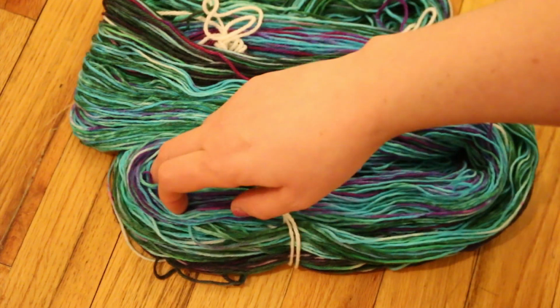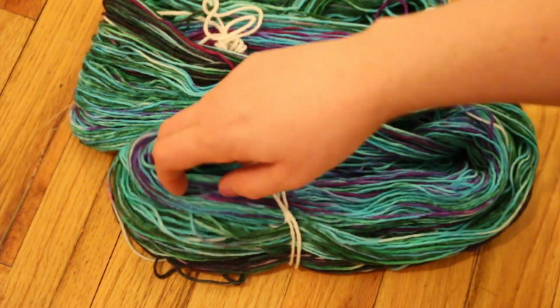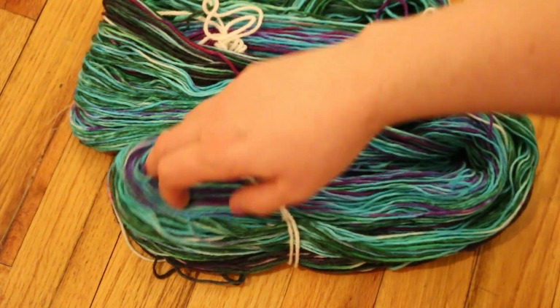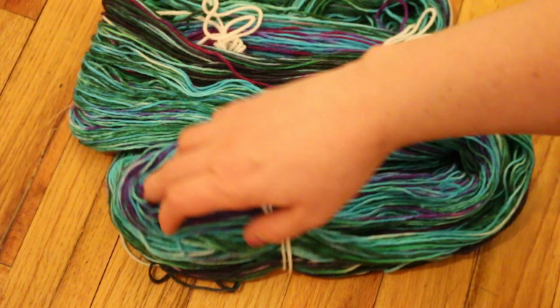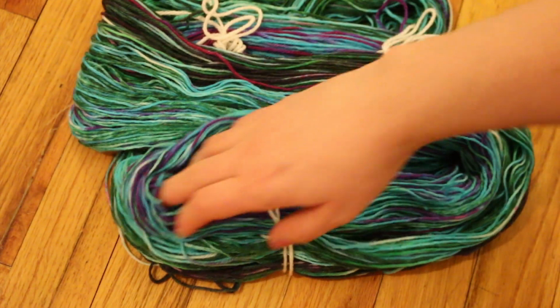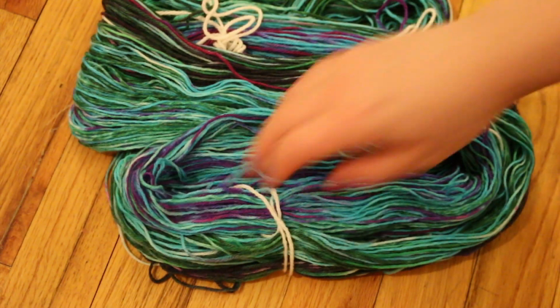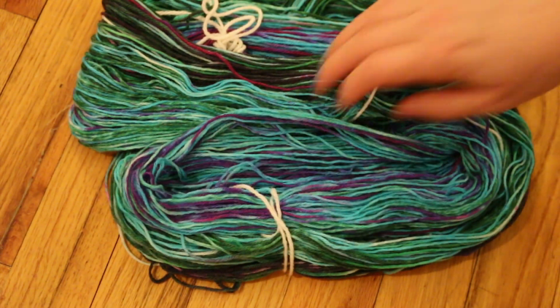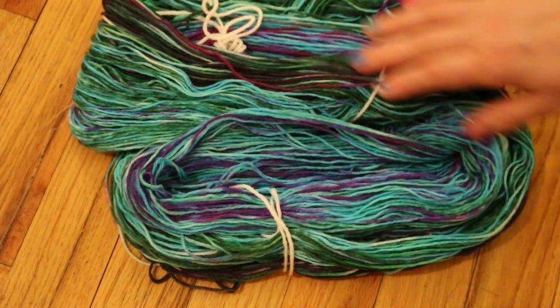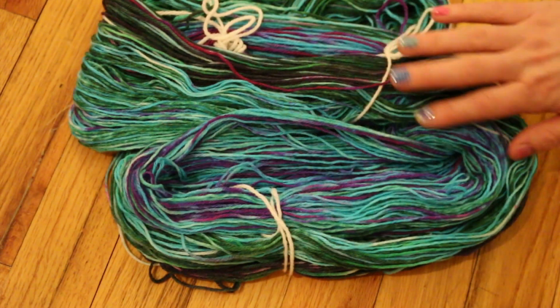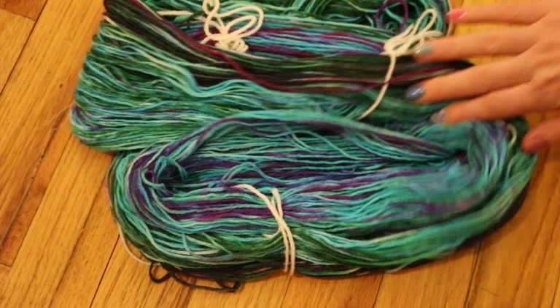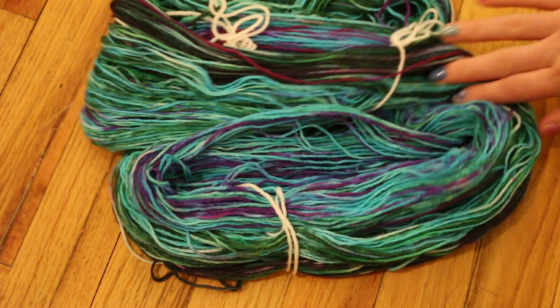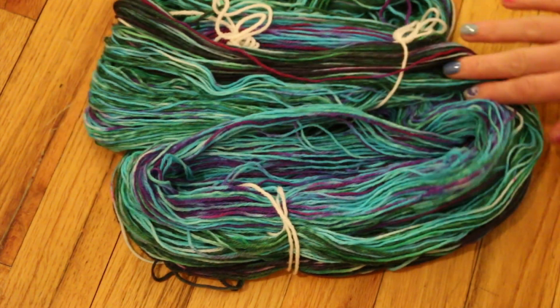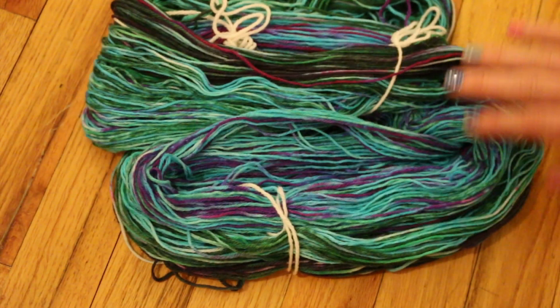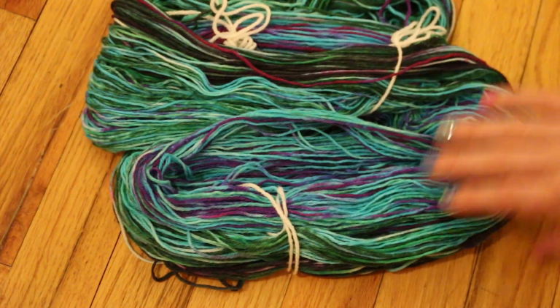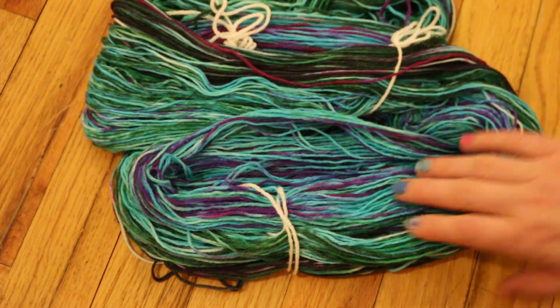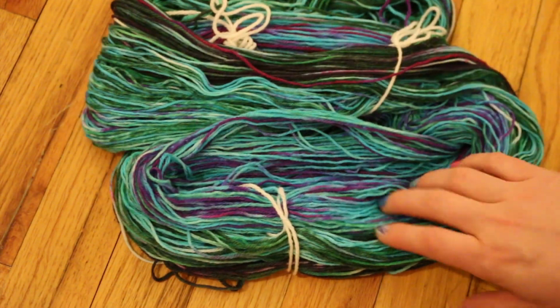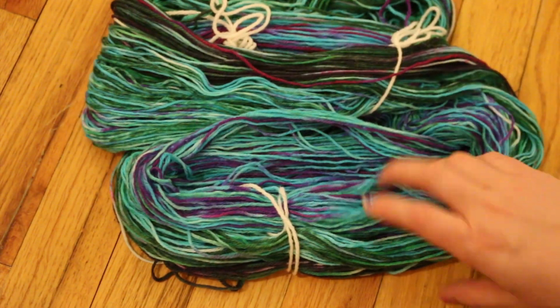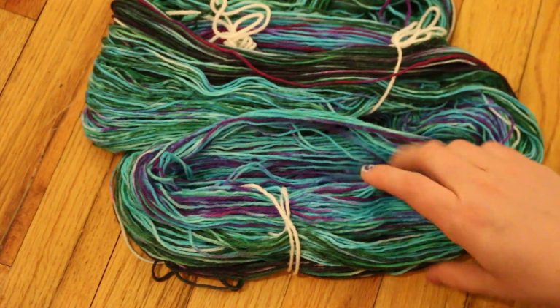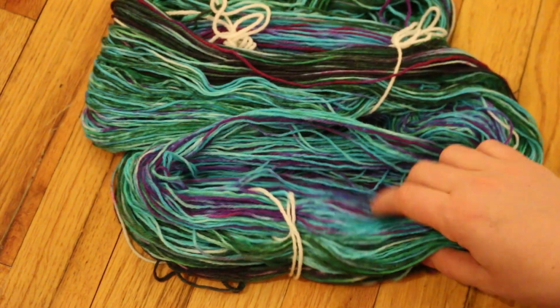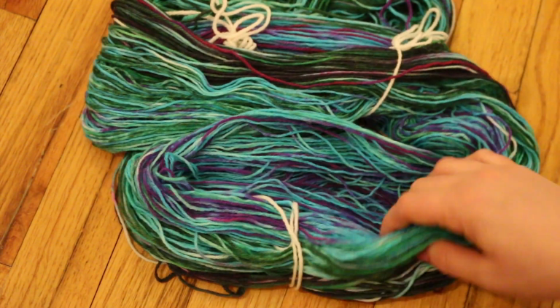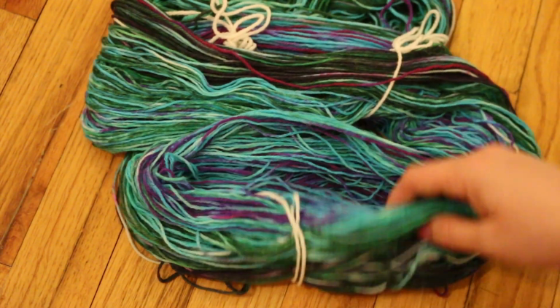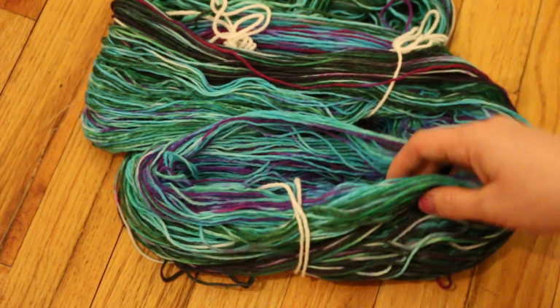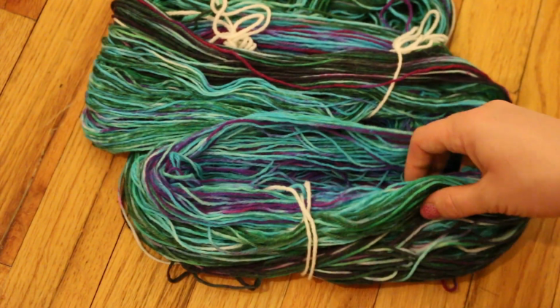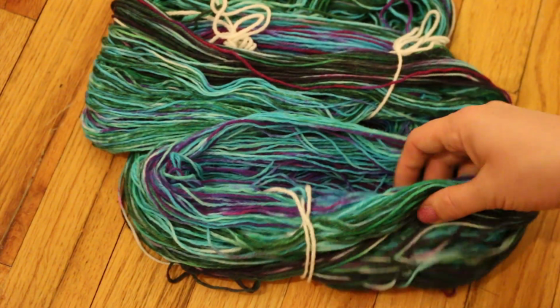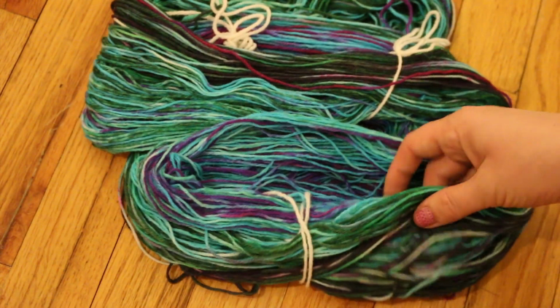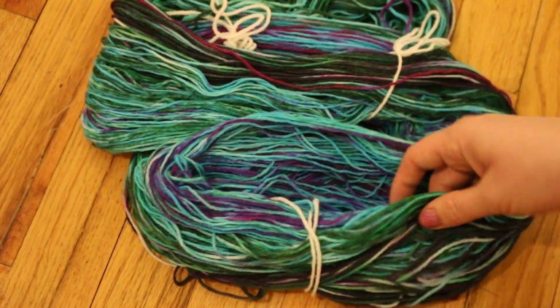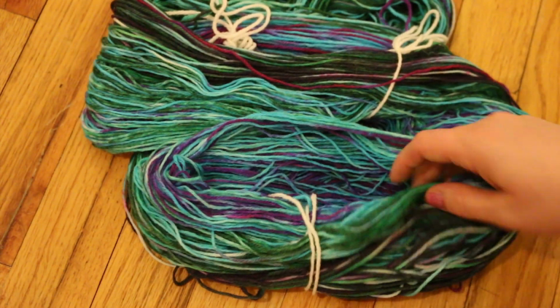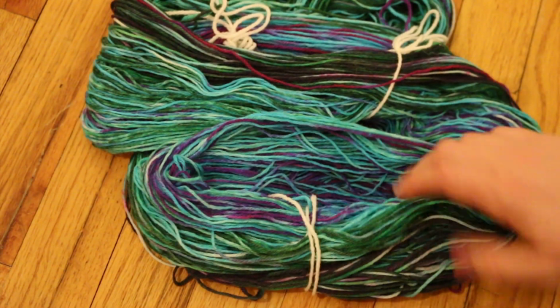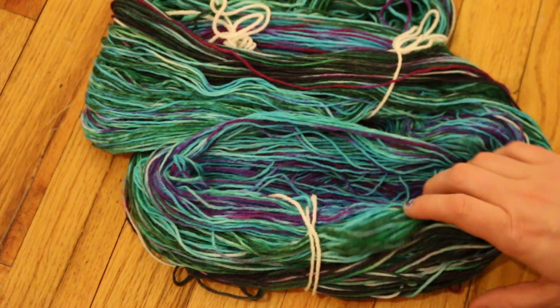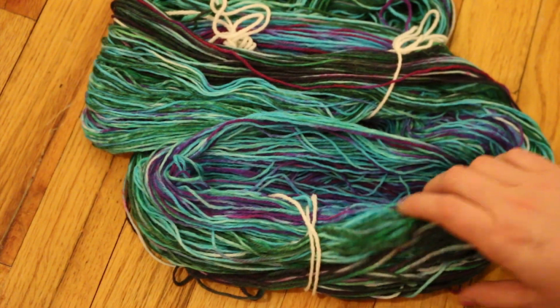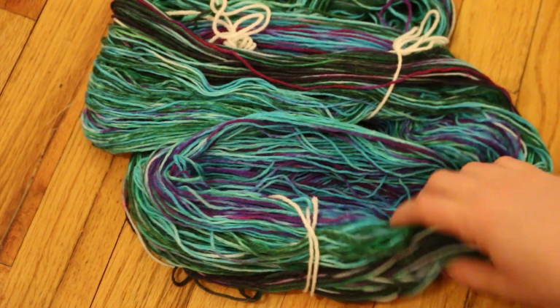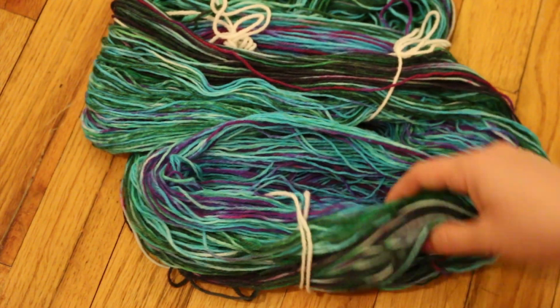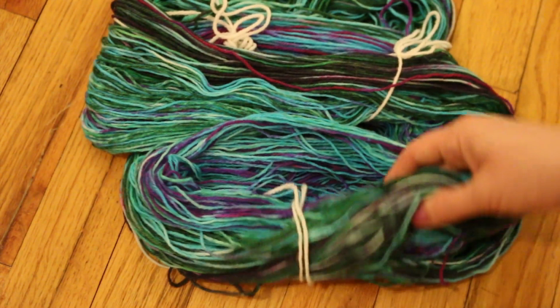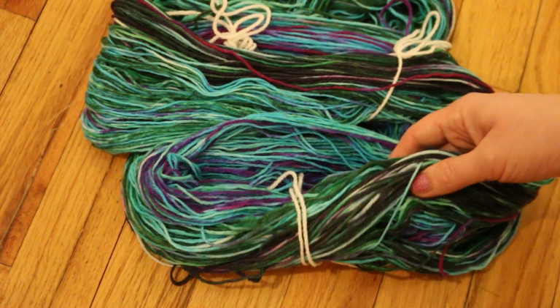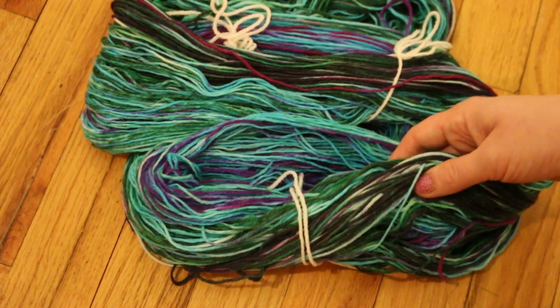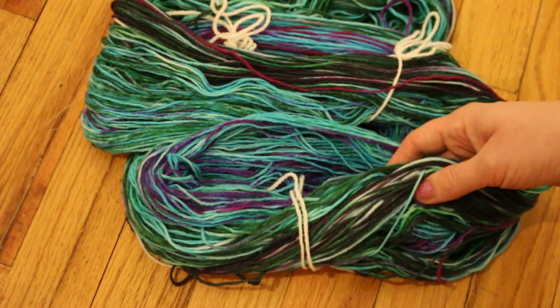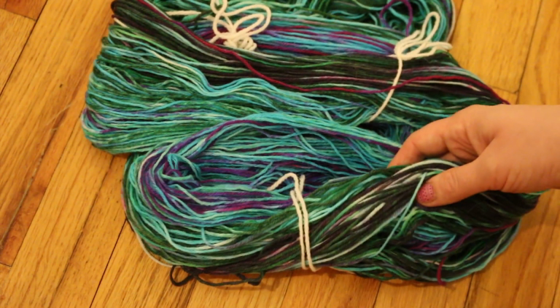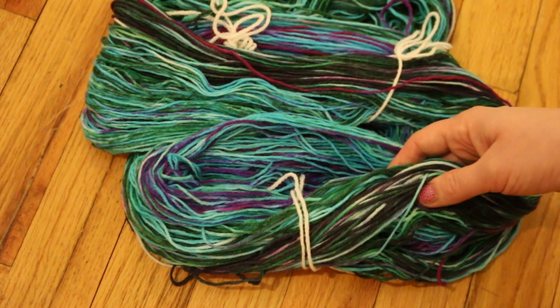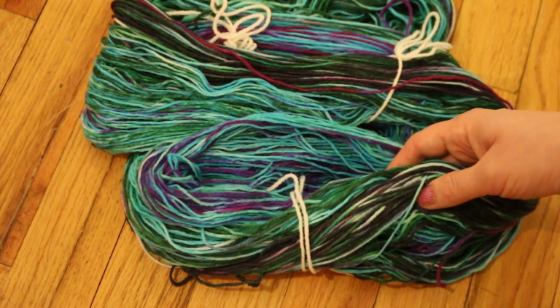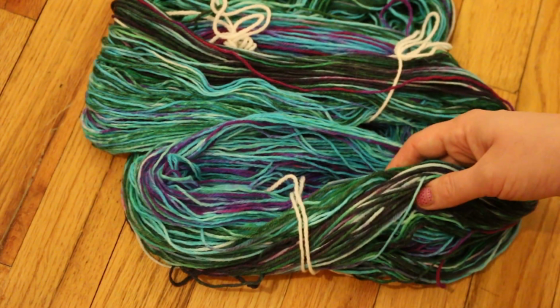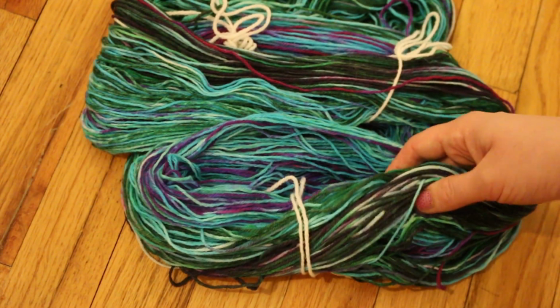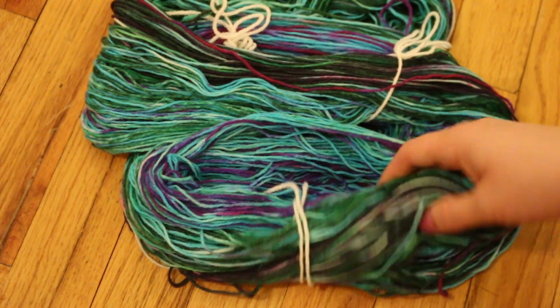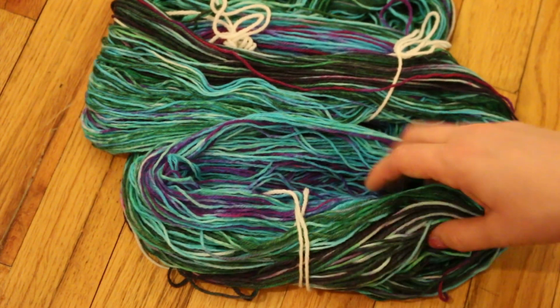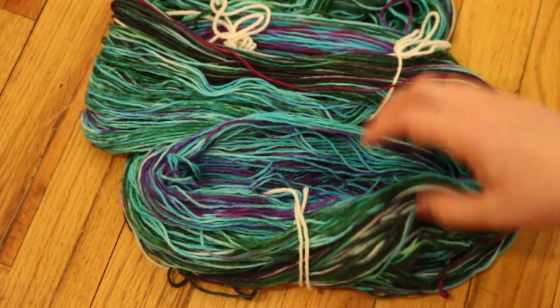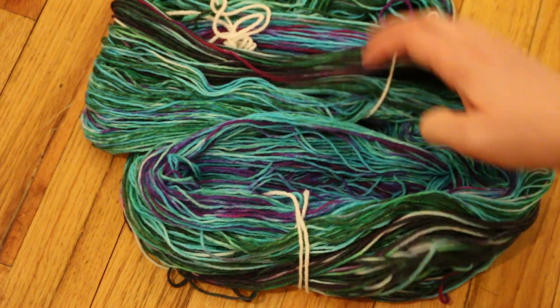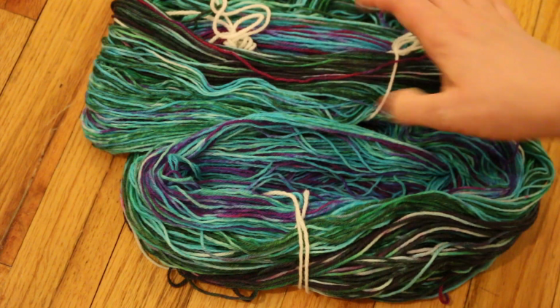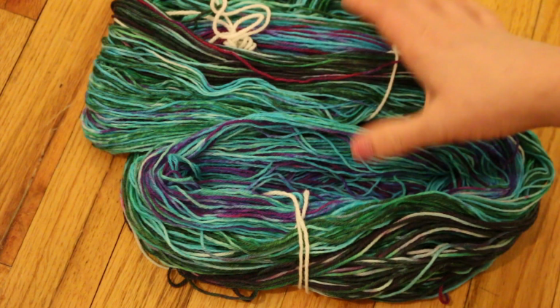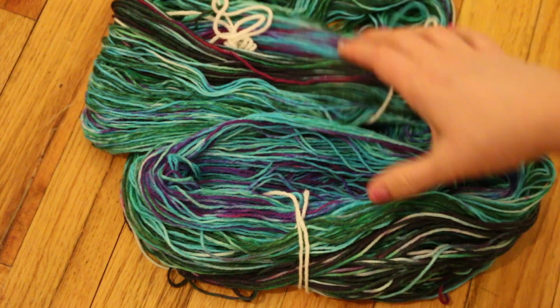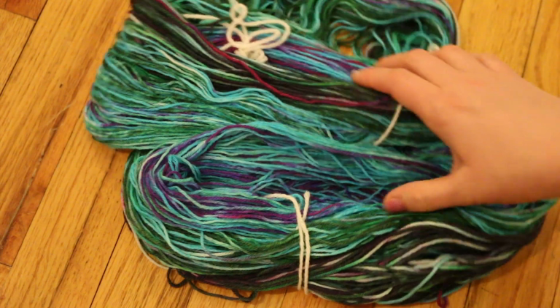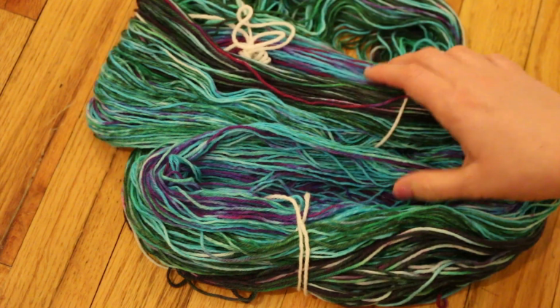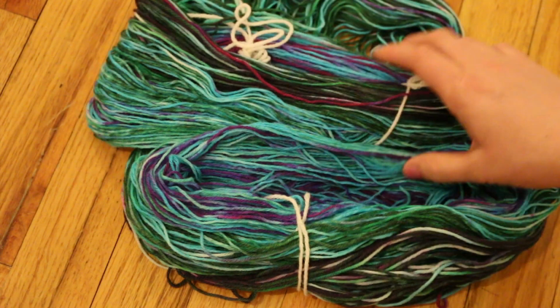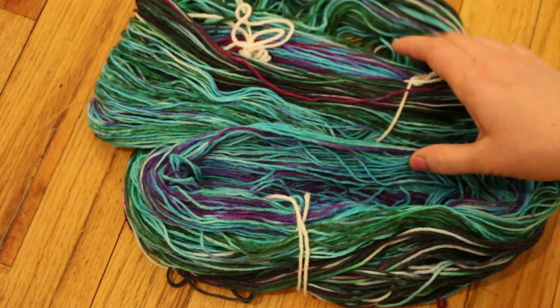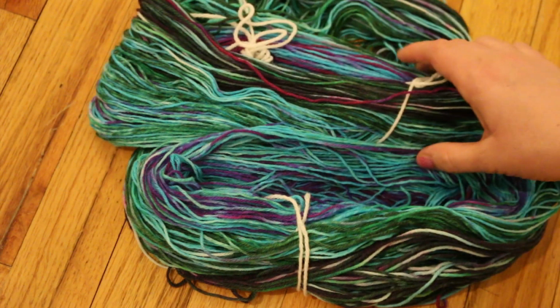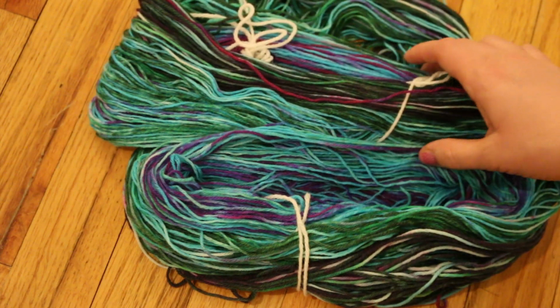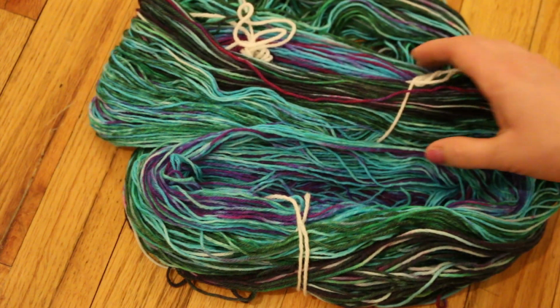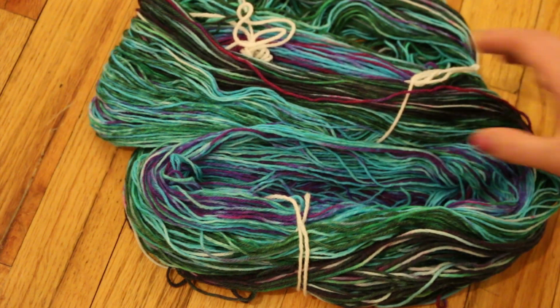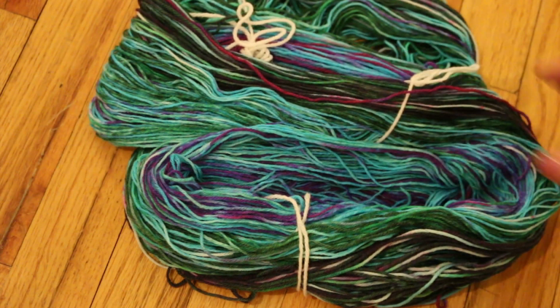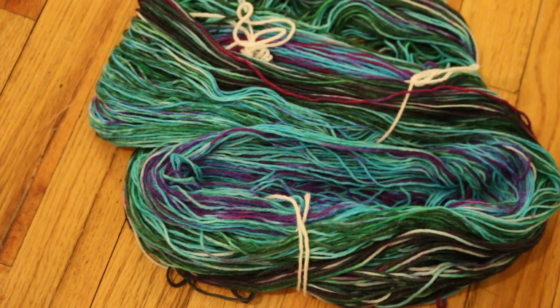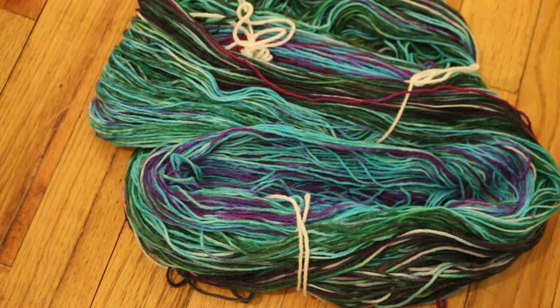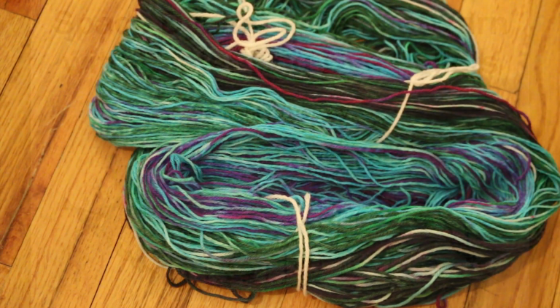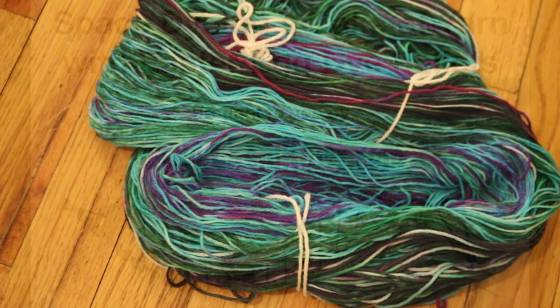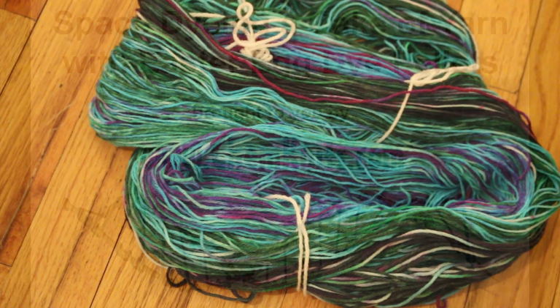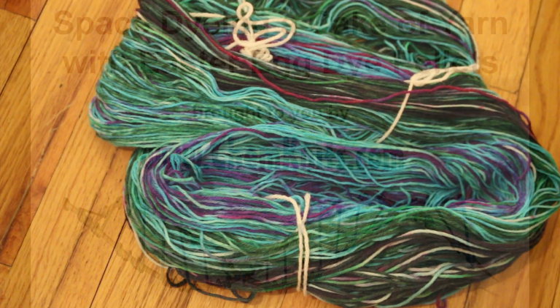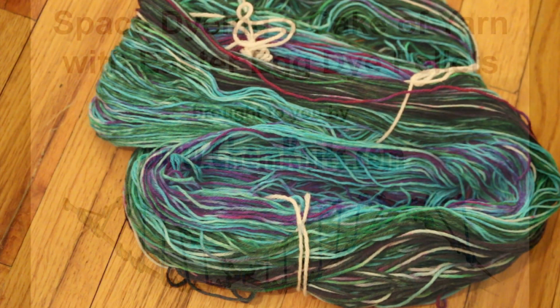Thank you for sticking with me through another dyeing experiment. I am Rebecca from ChemKnits.